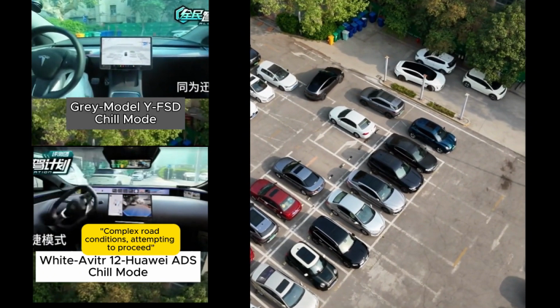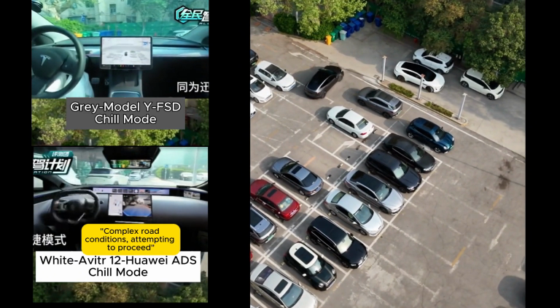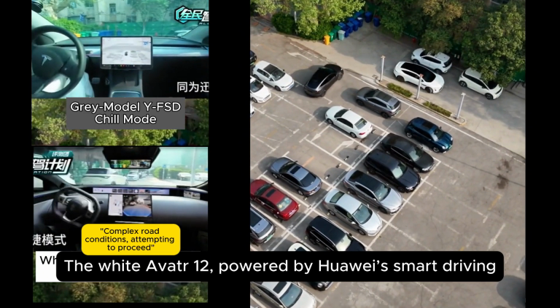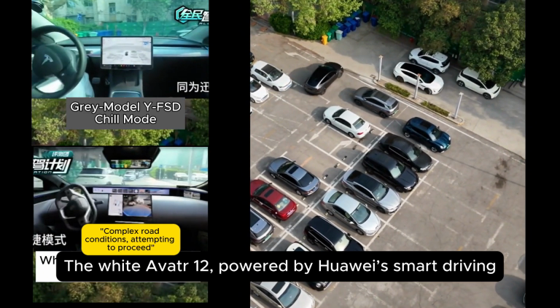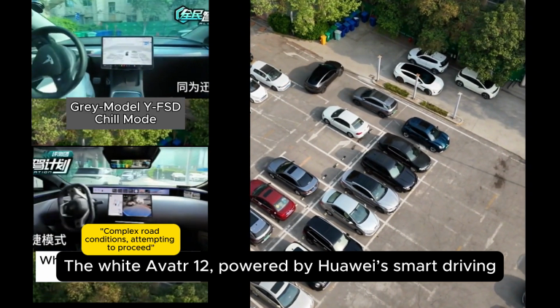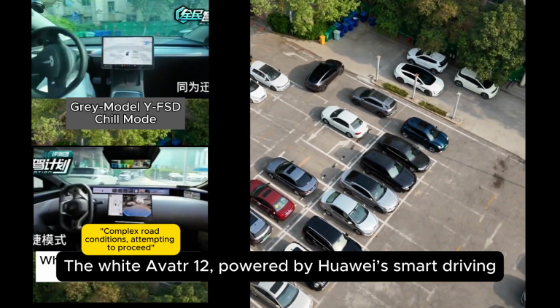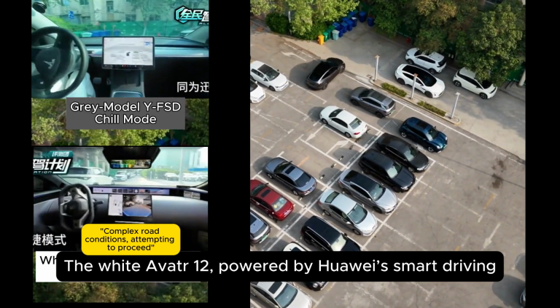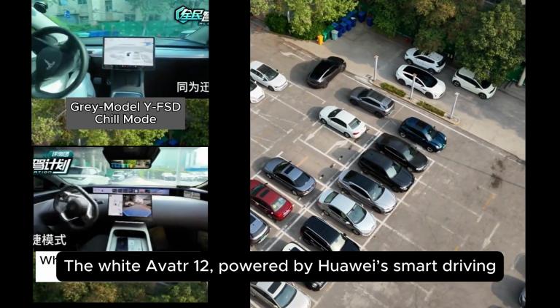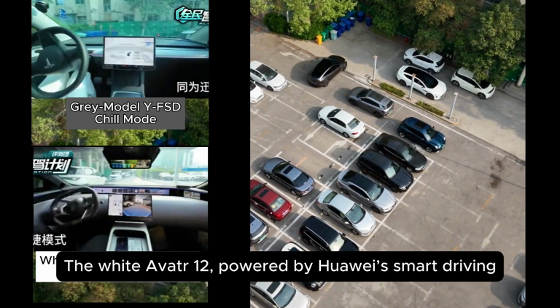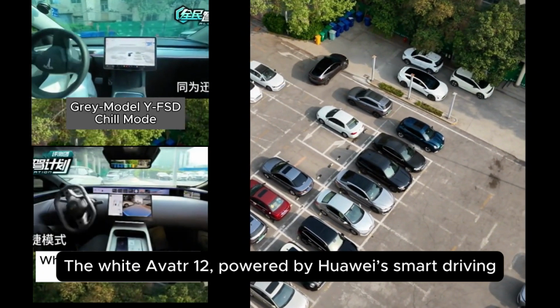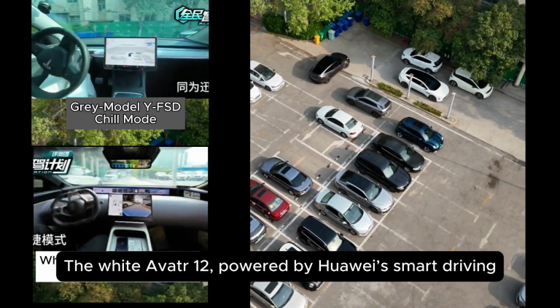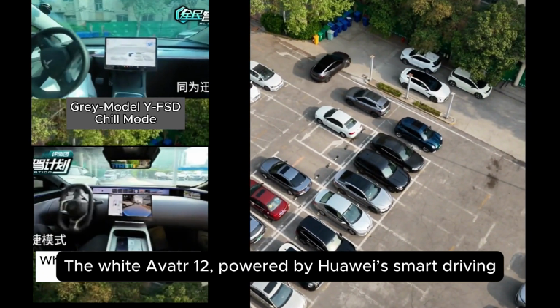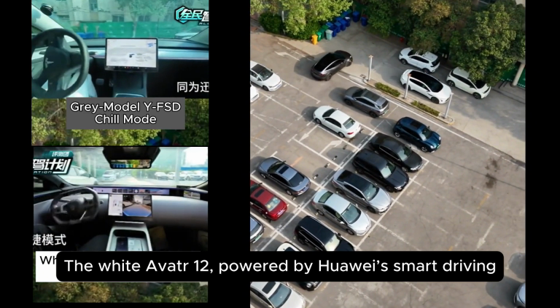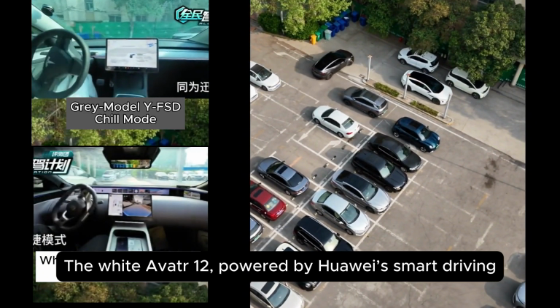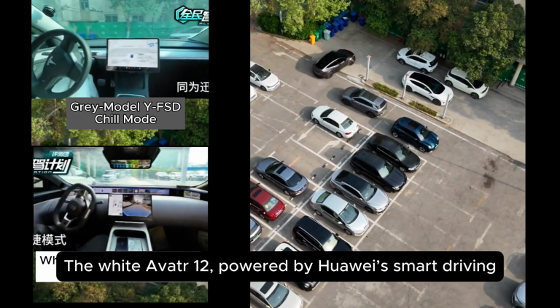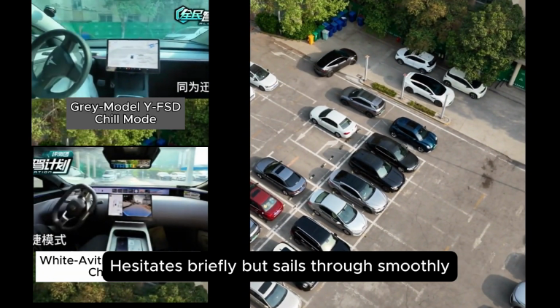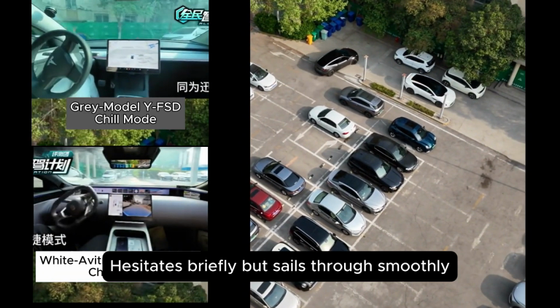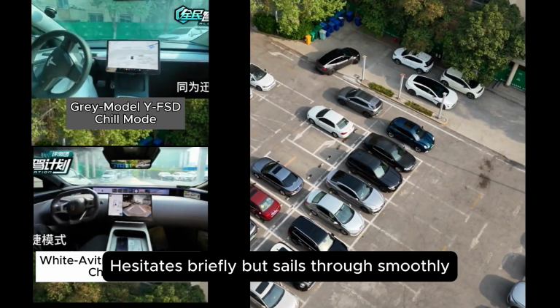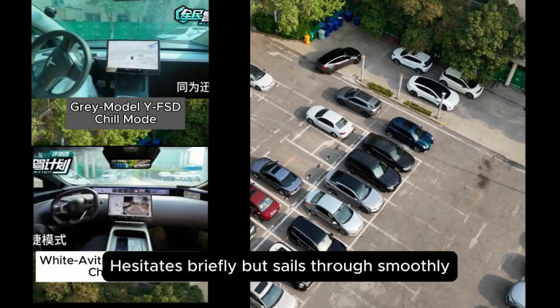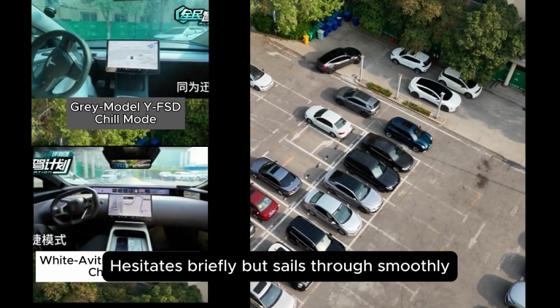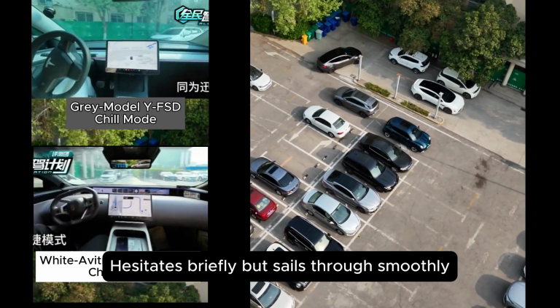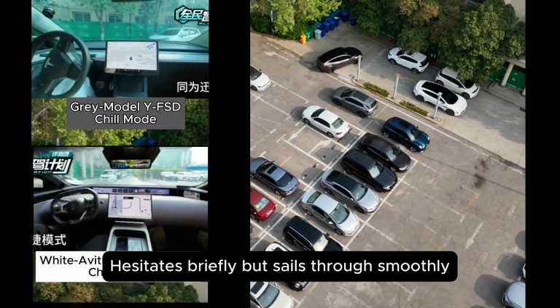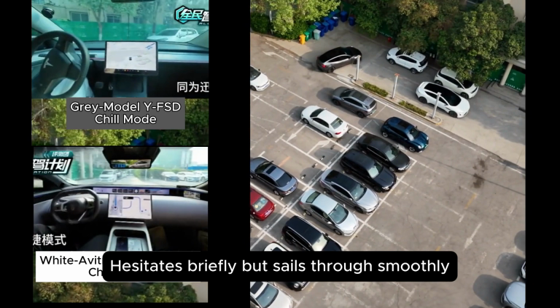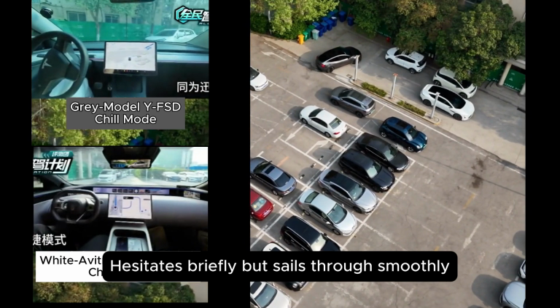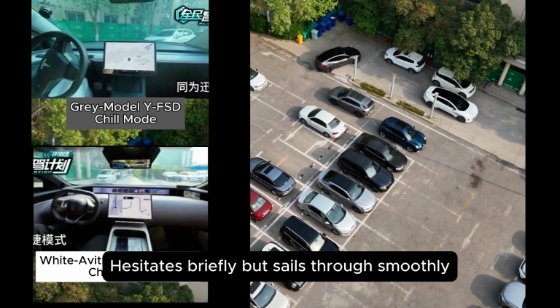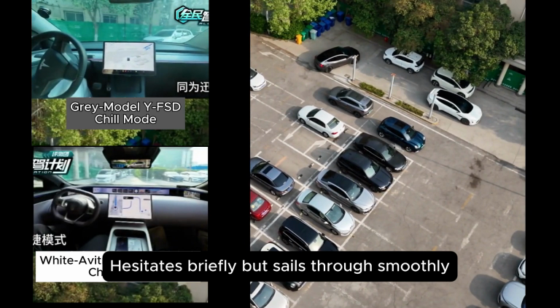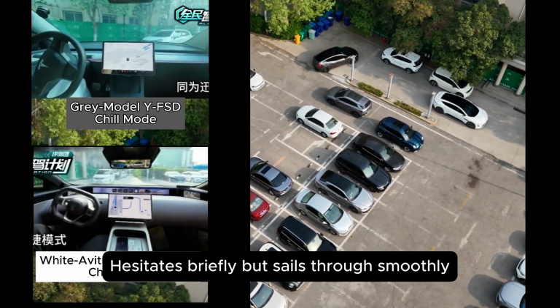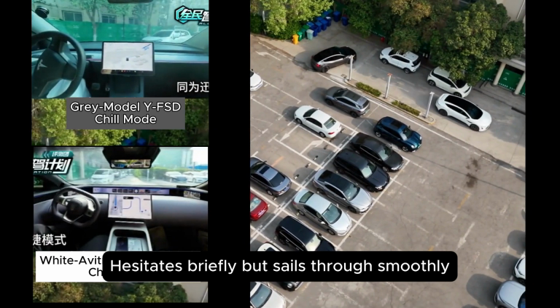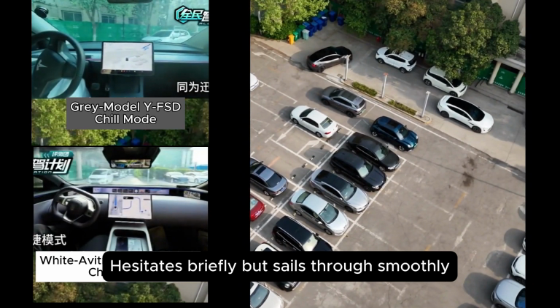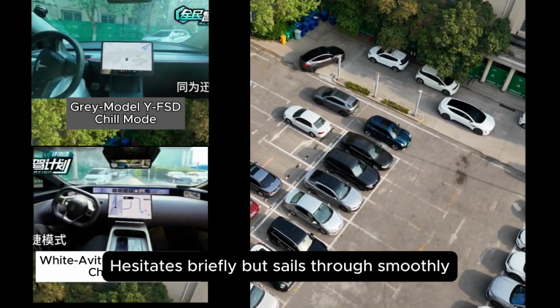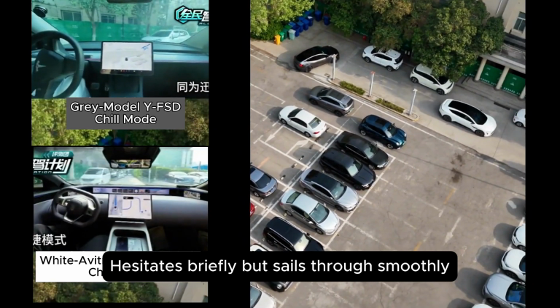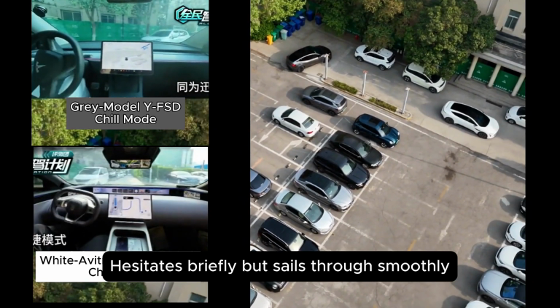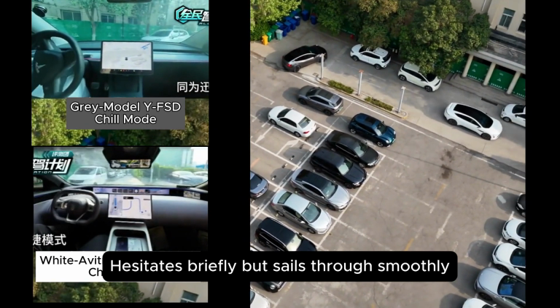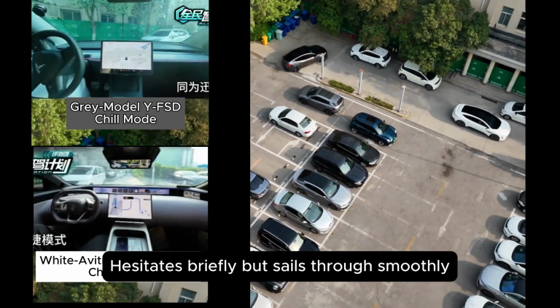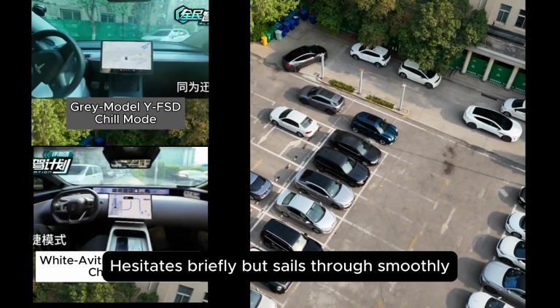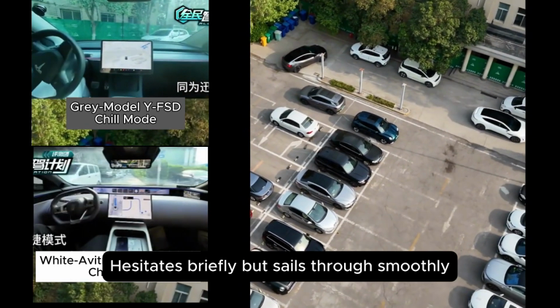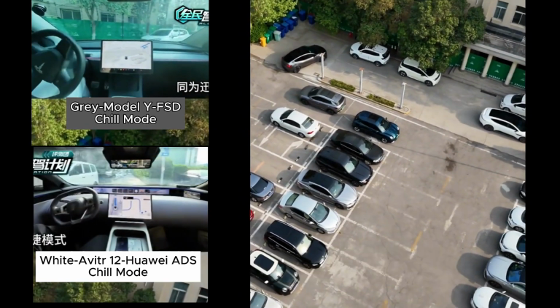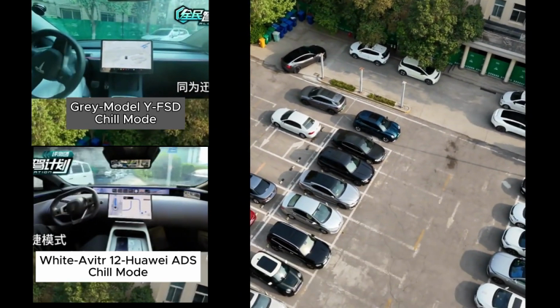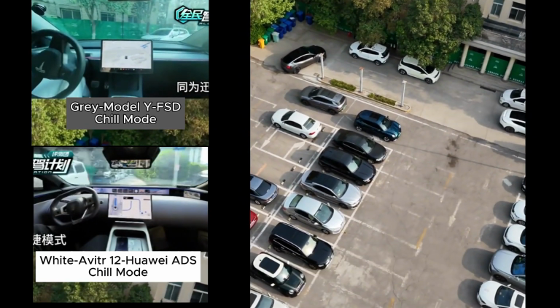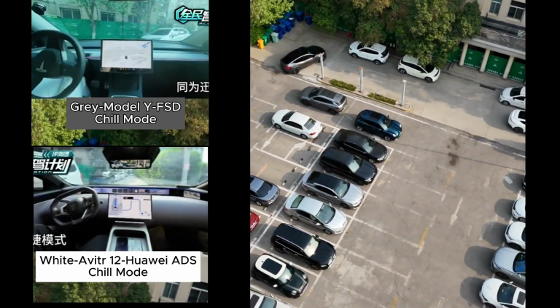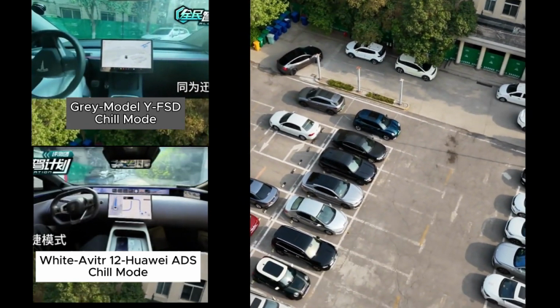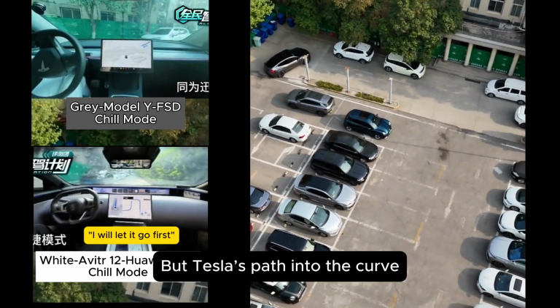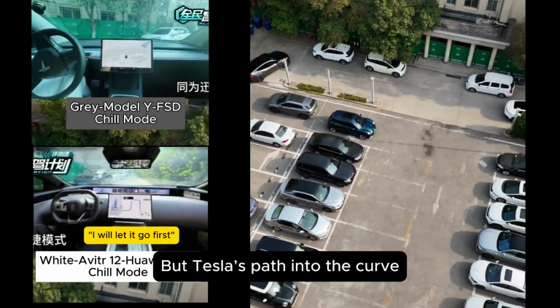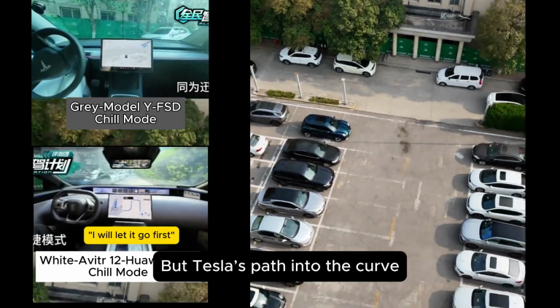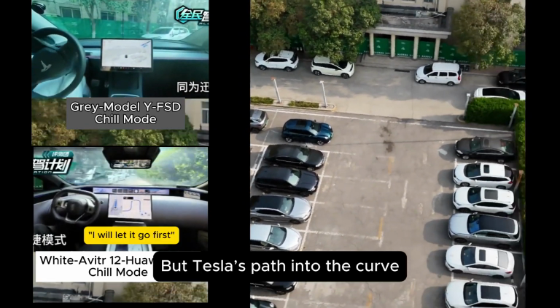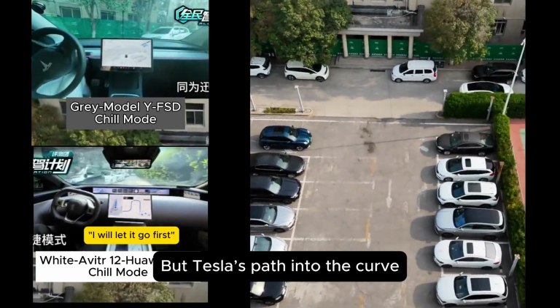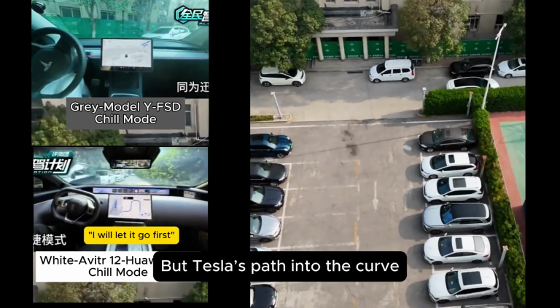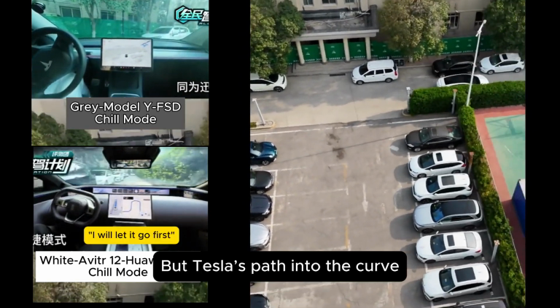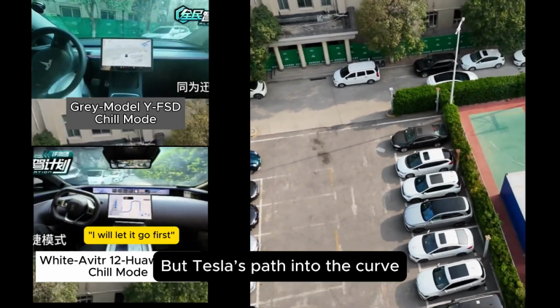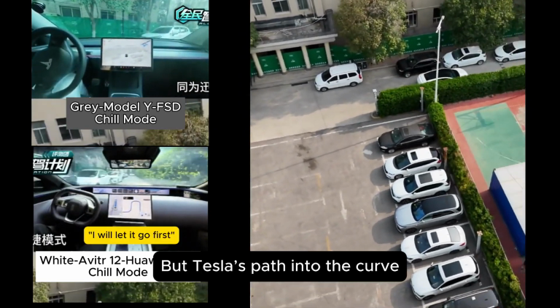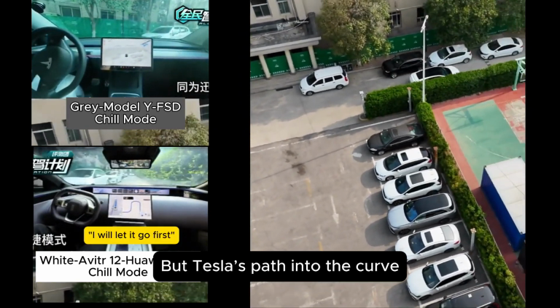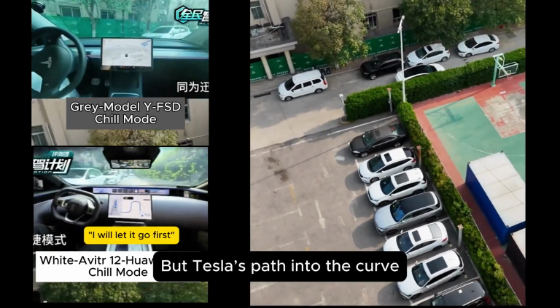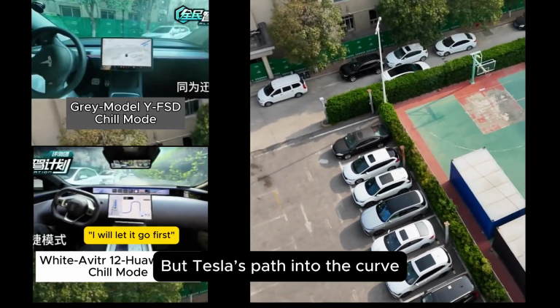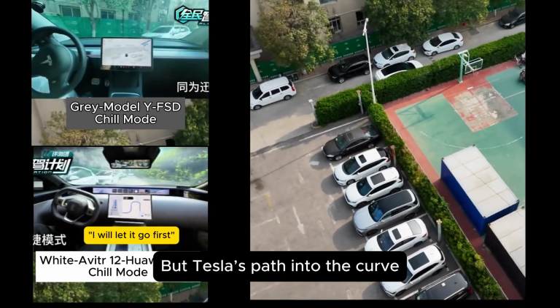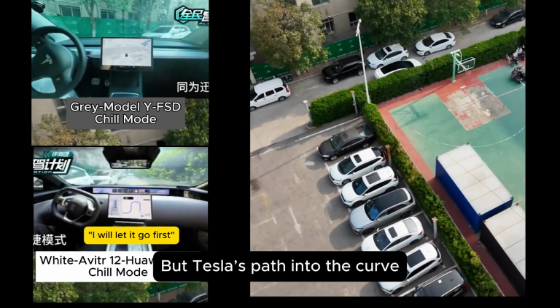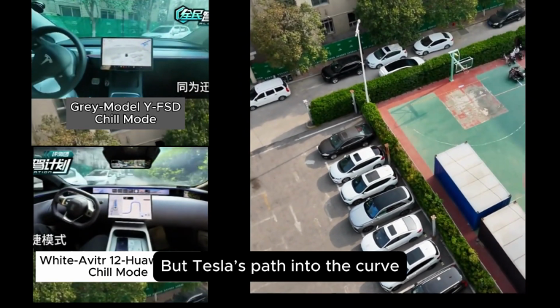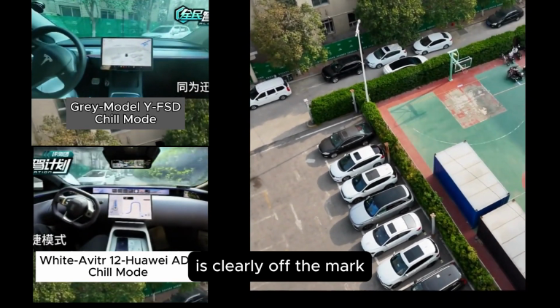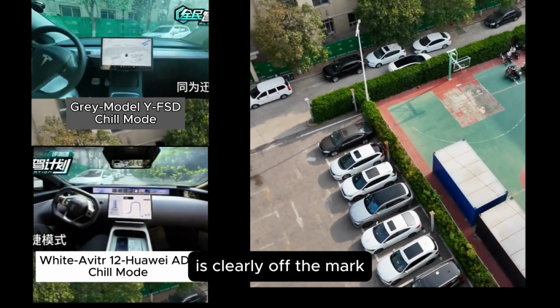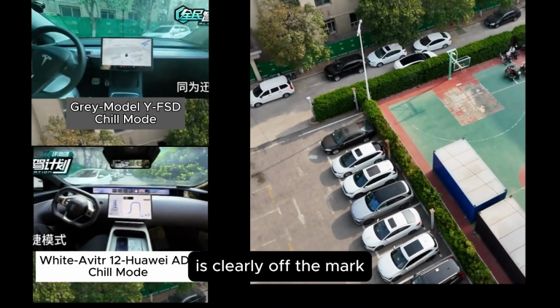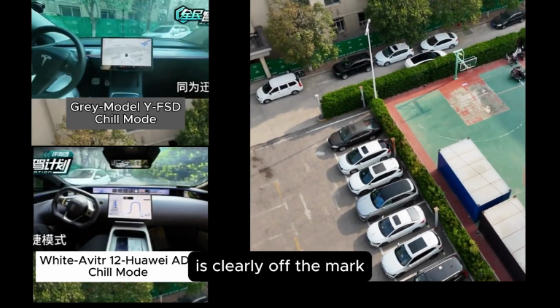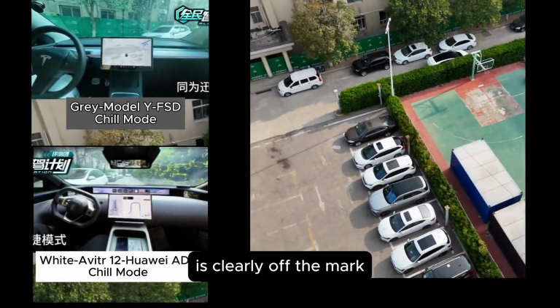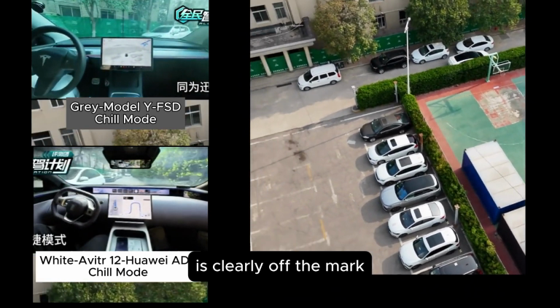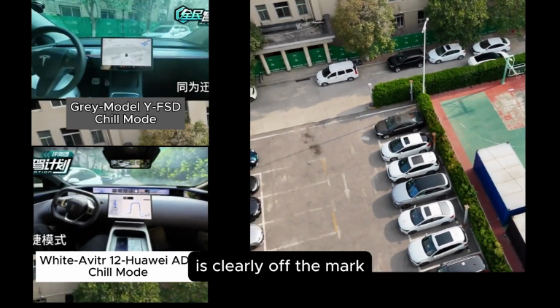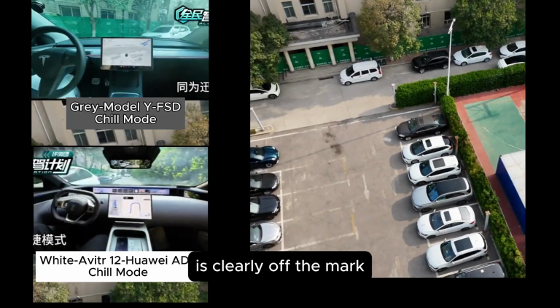The white Avatar 12, powered by Huawei's smart driving, hesitates briefly but sails through smoothly. But Tesla's path into the curve is clearly off the mark.